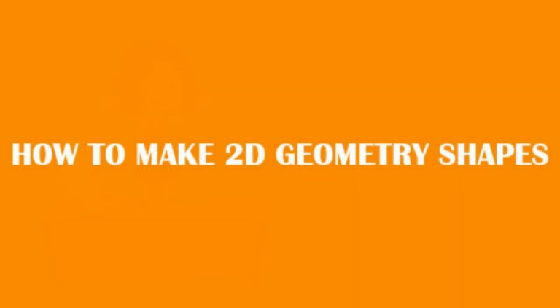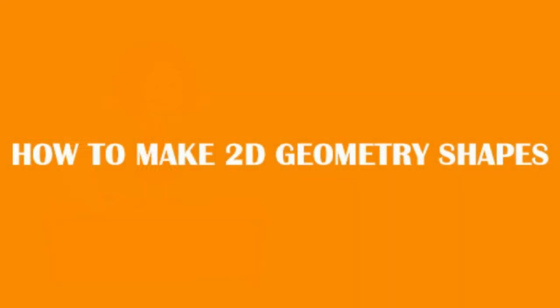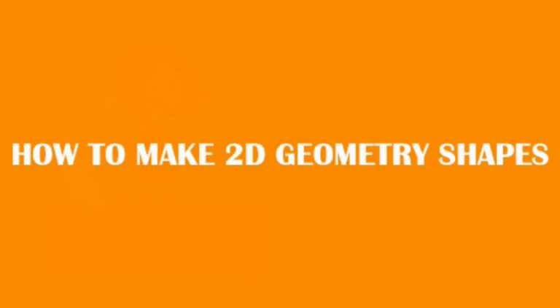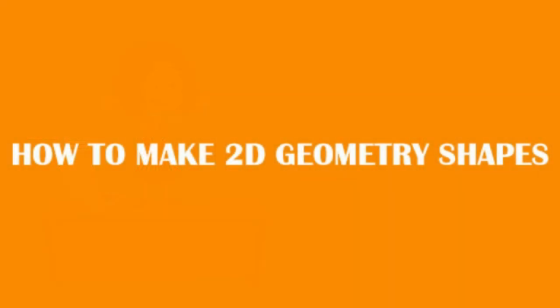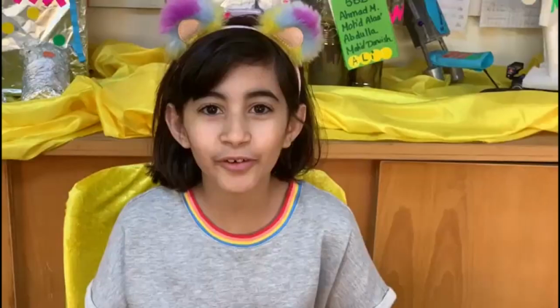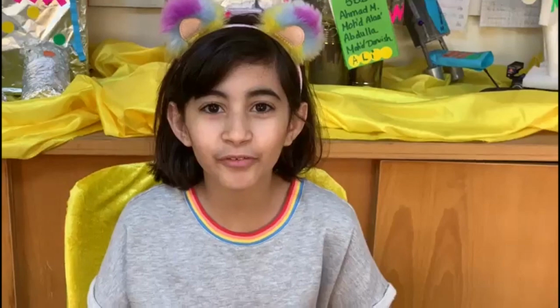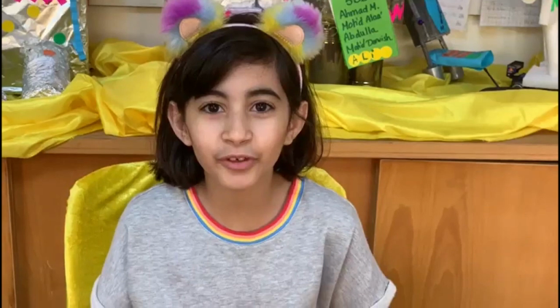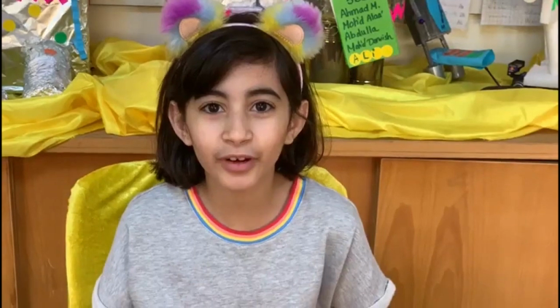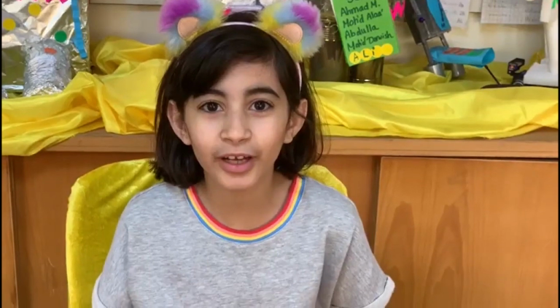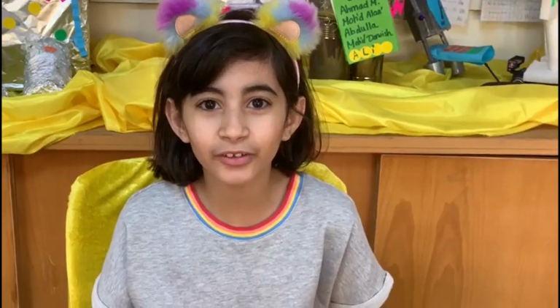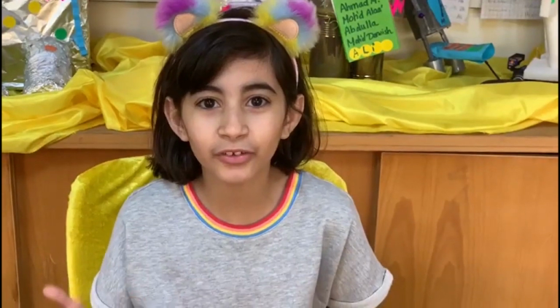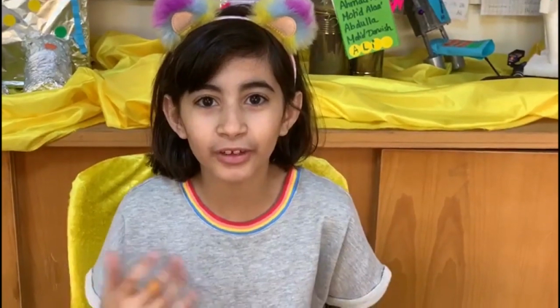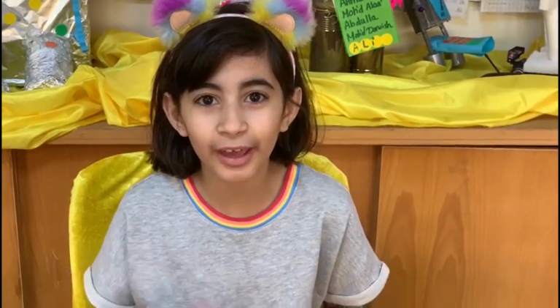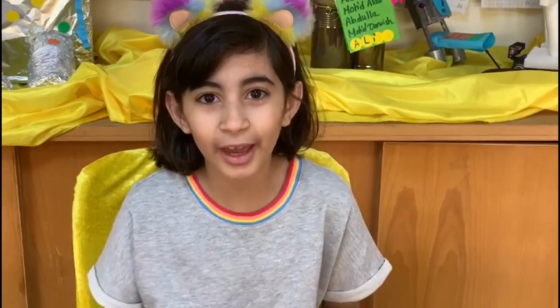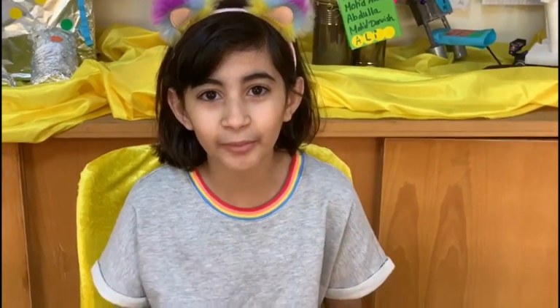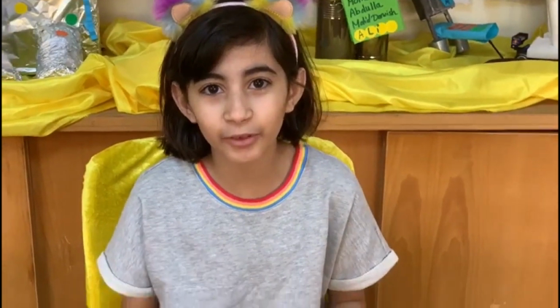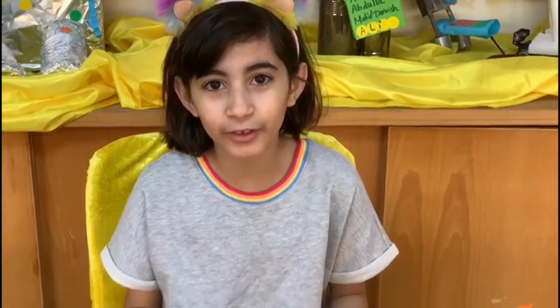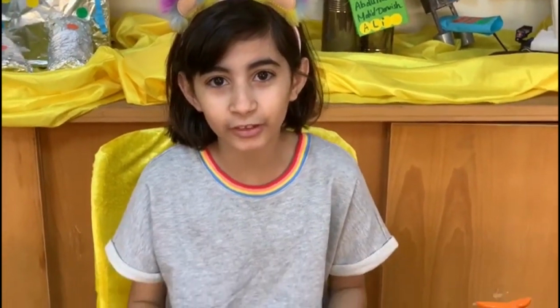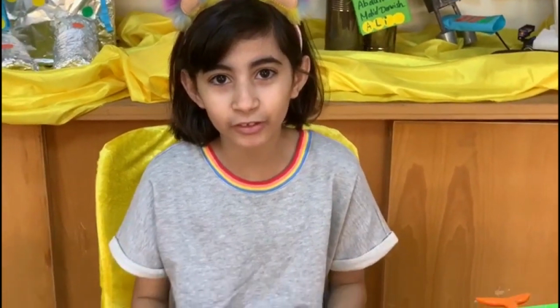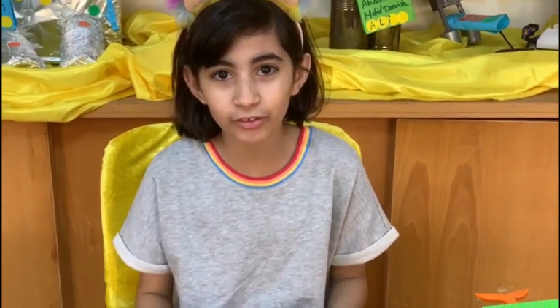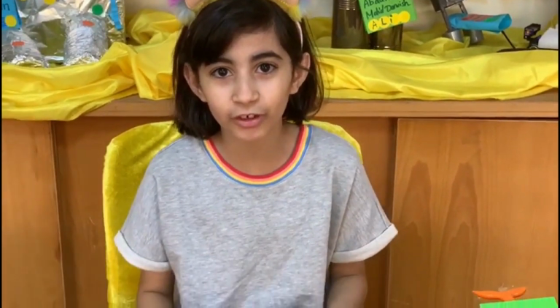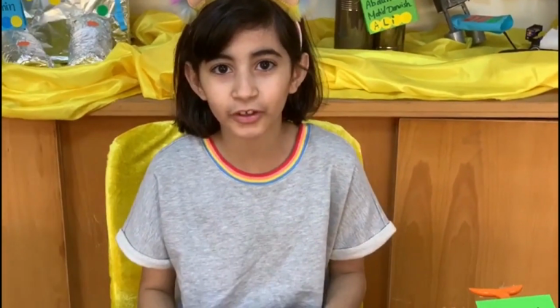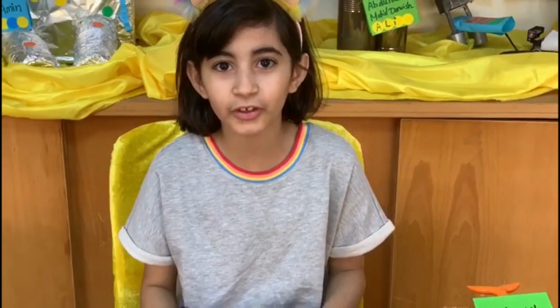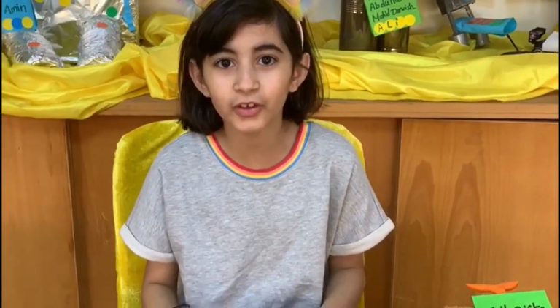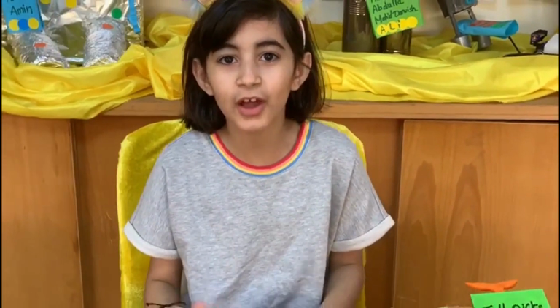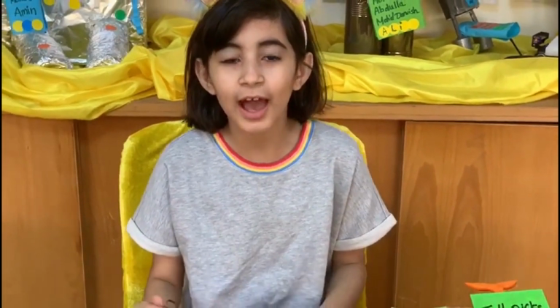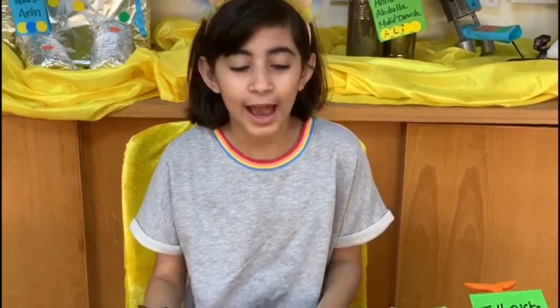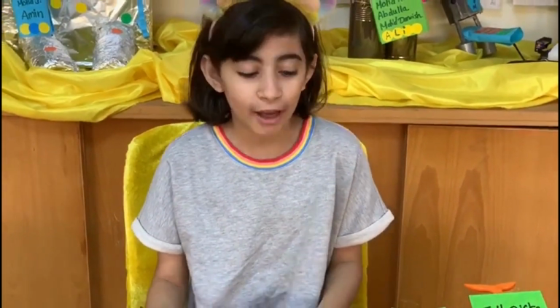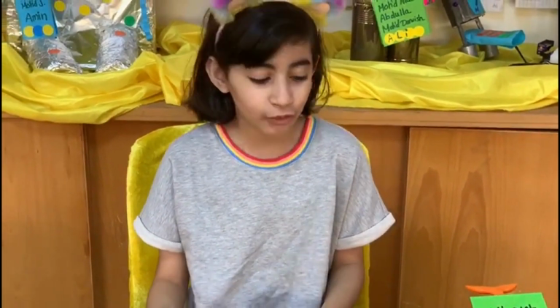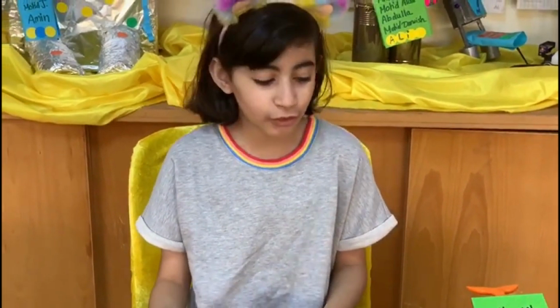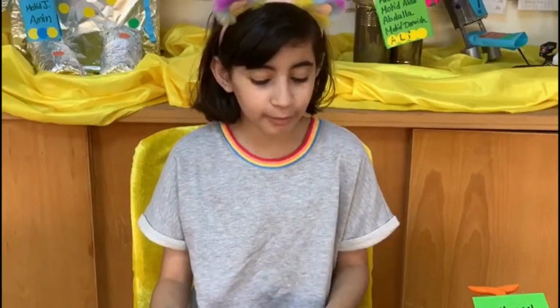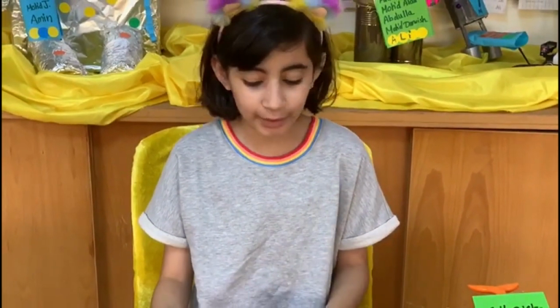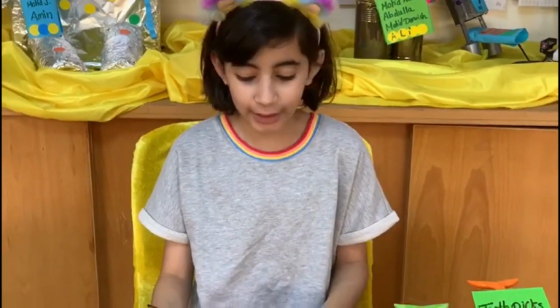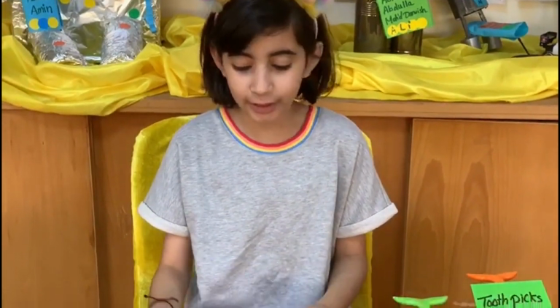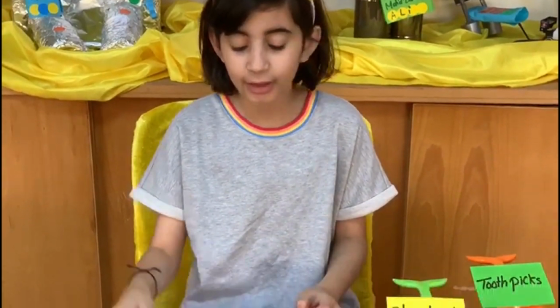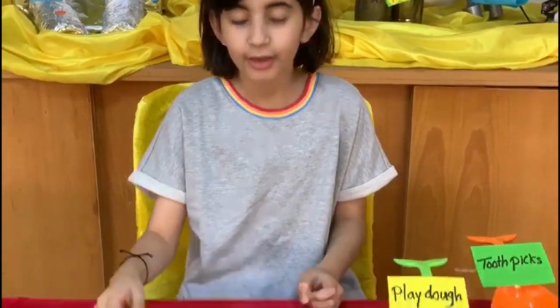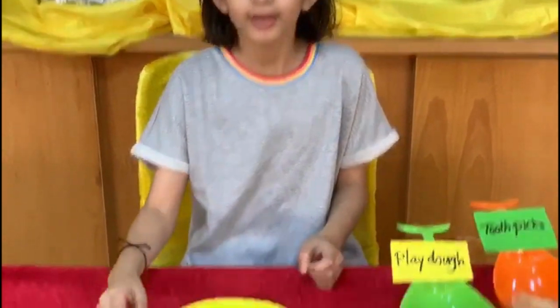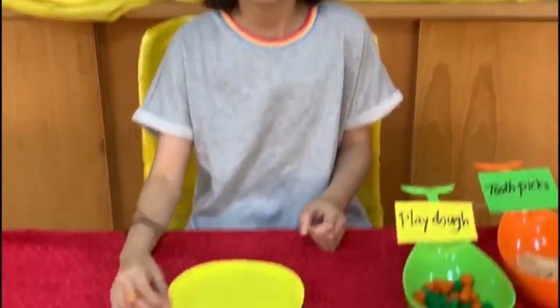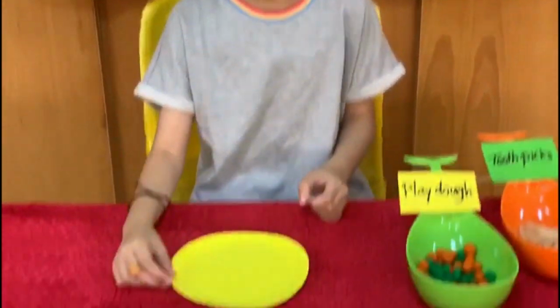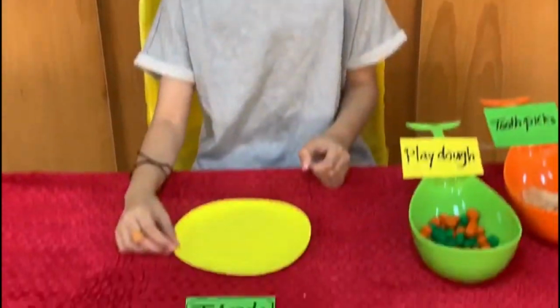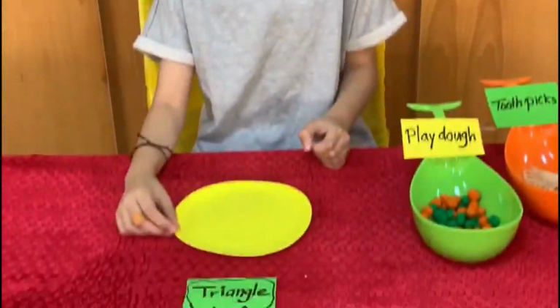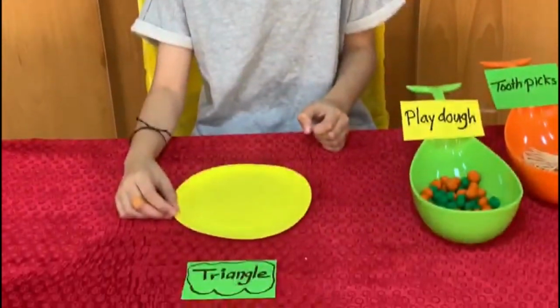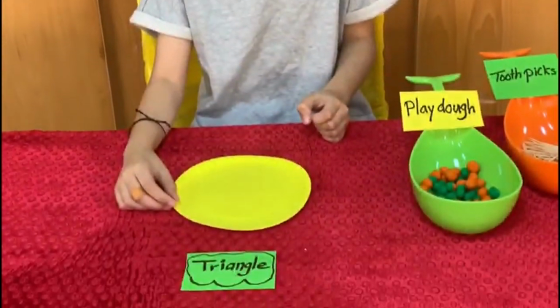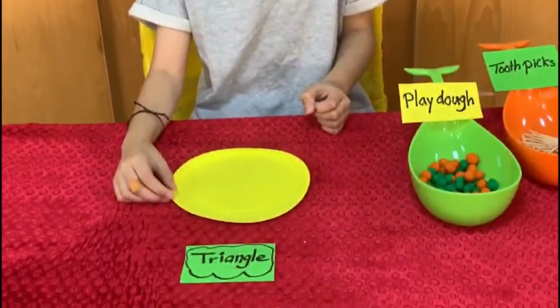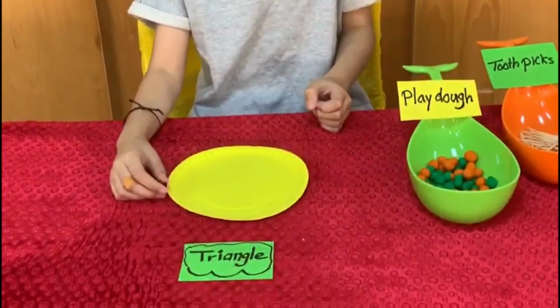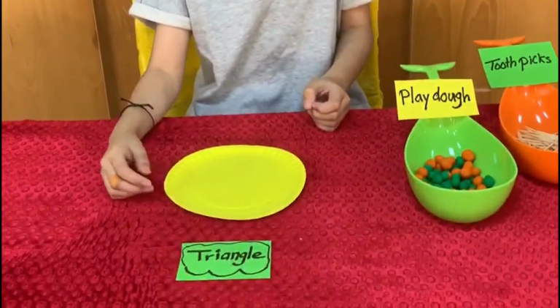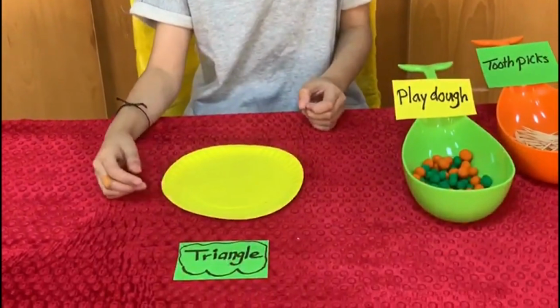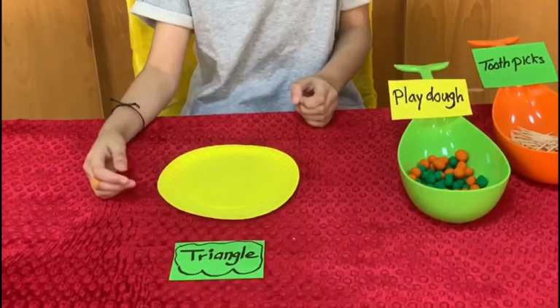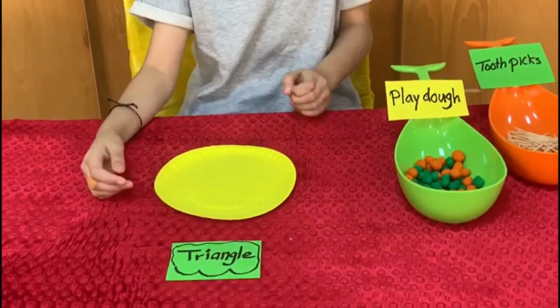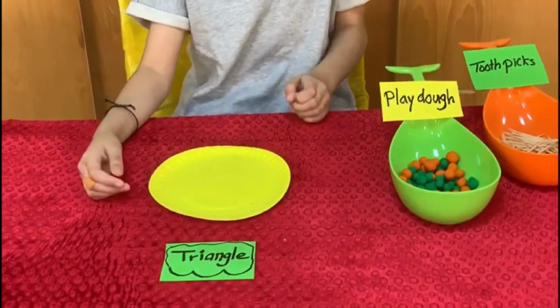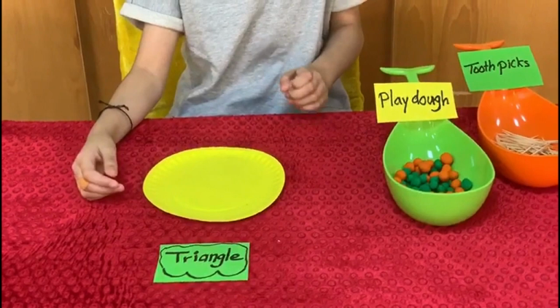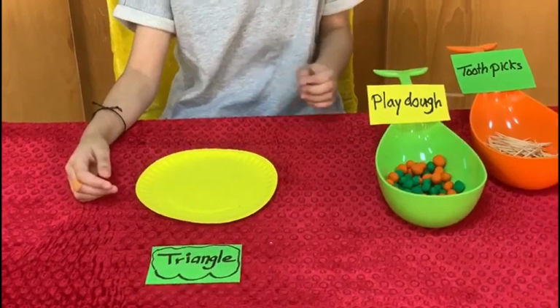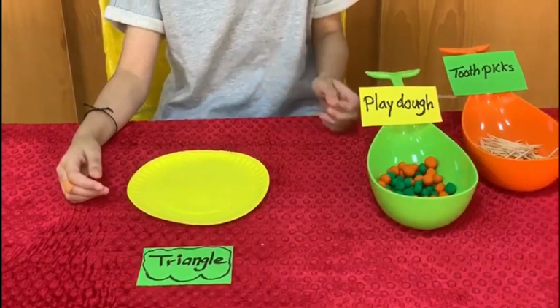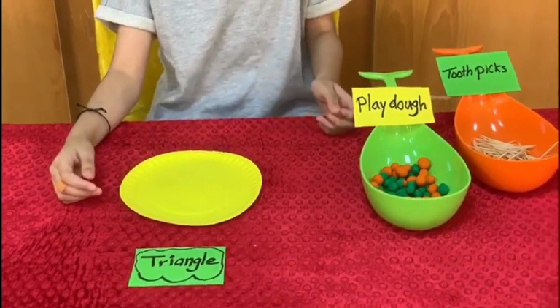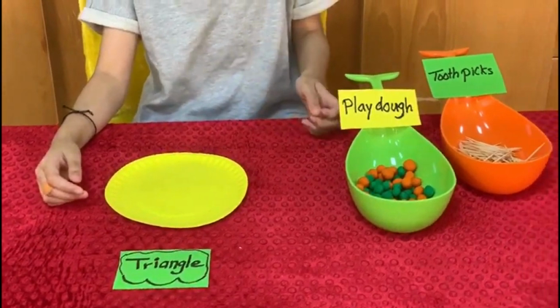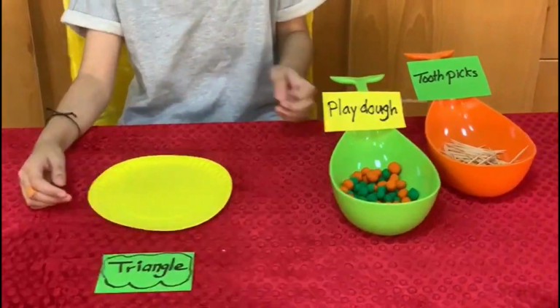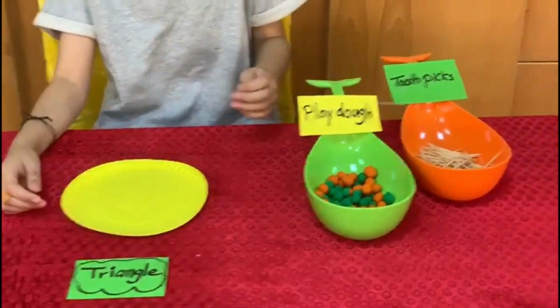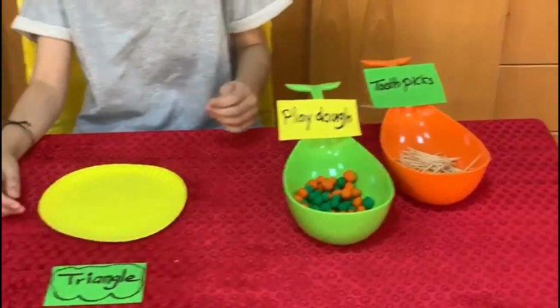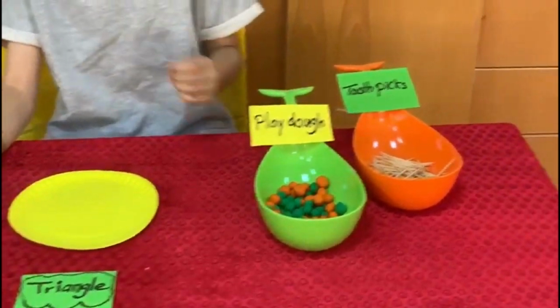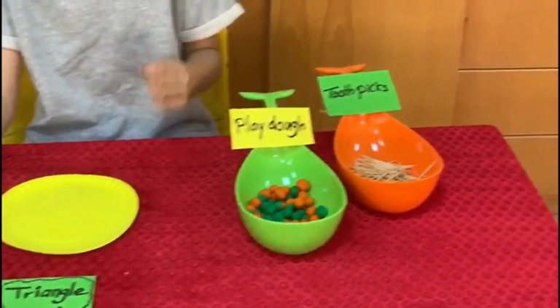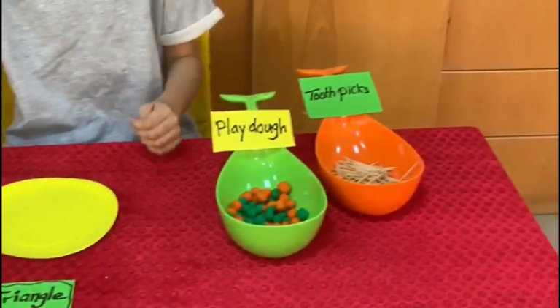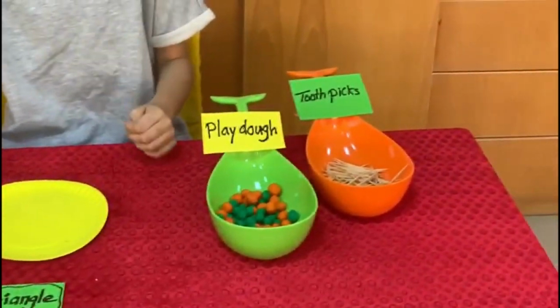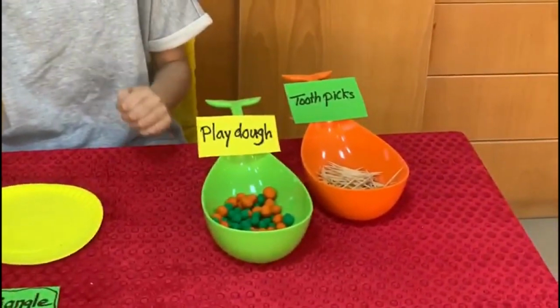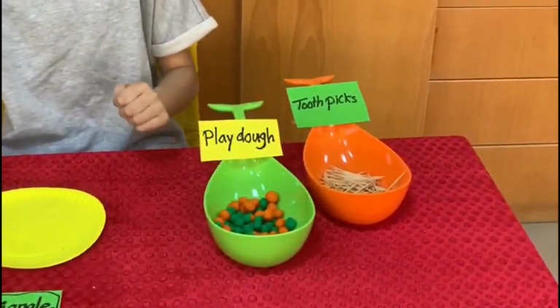Hi everyone! Today I'm going to show you how to make 2D shapes out of toothpicks and play-doh.